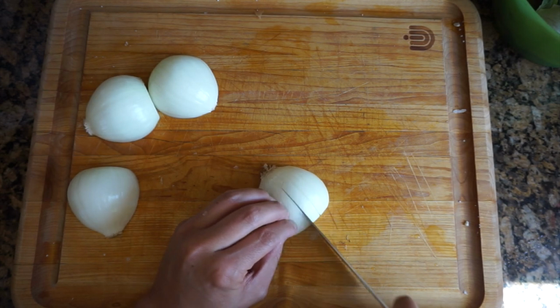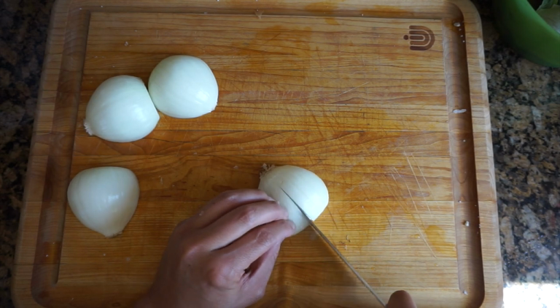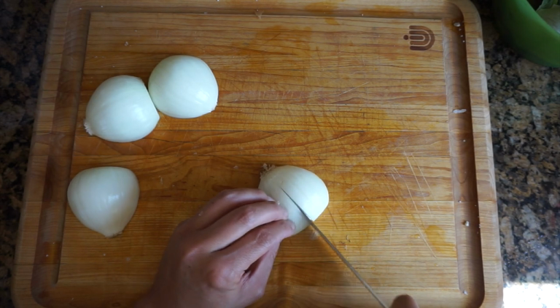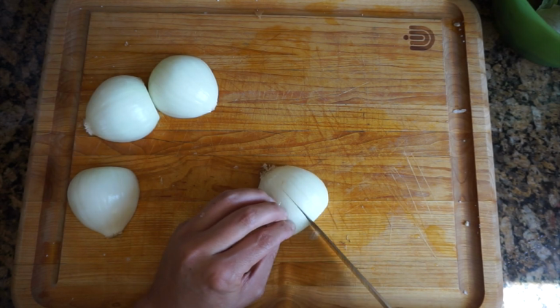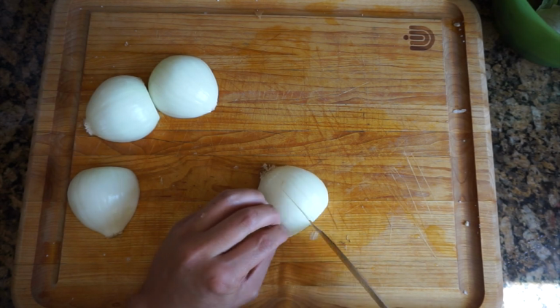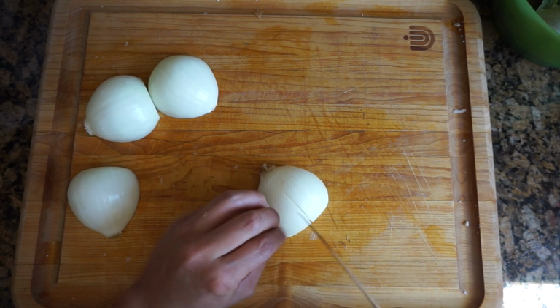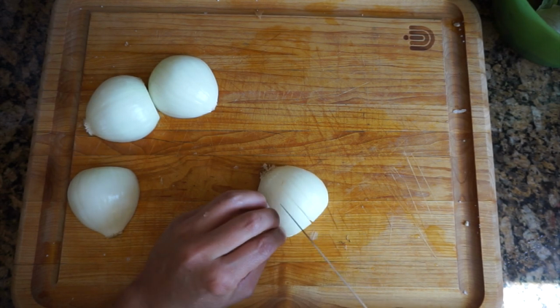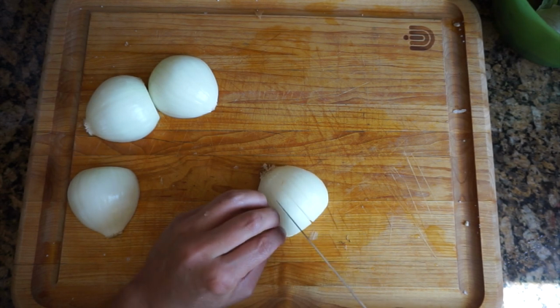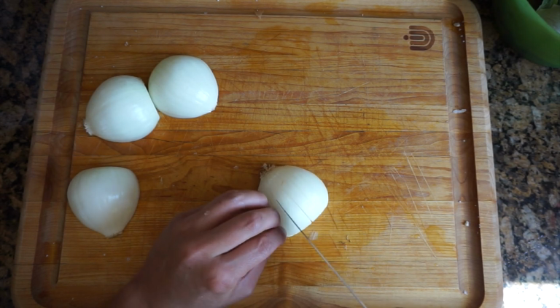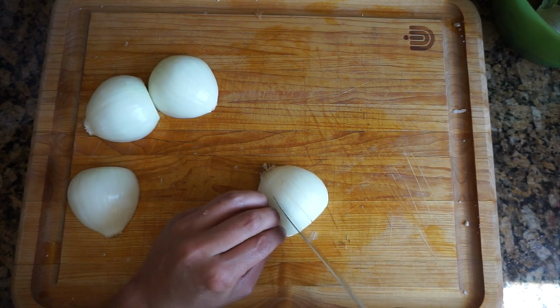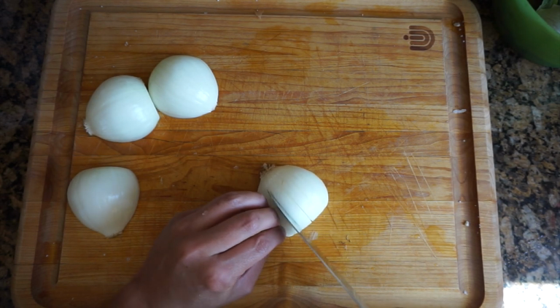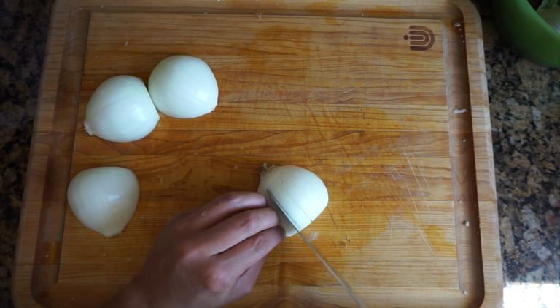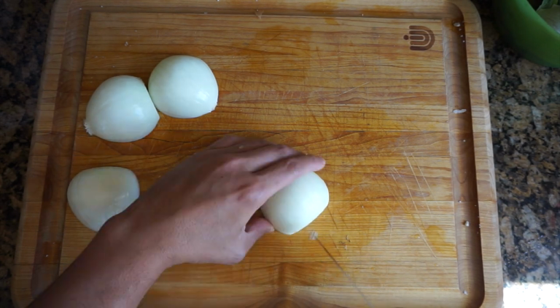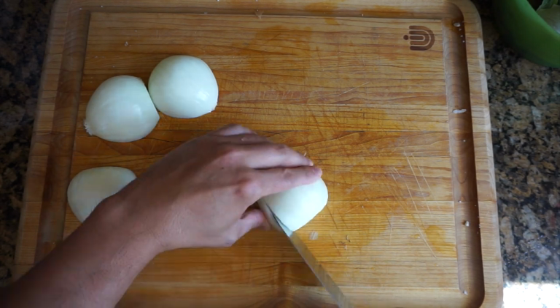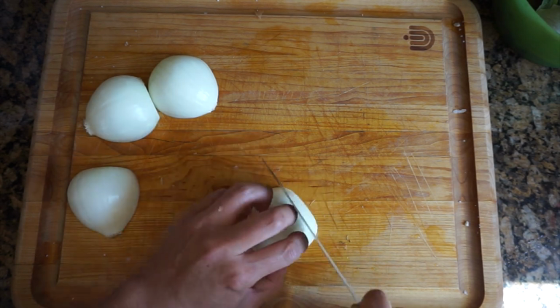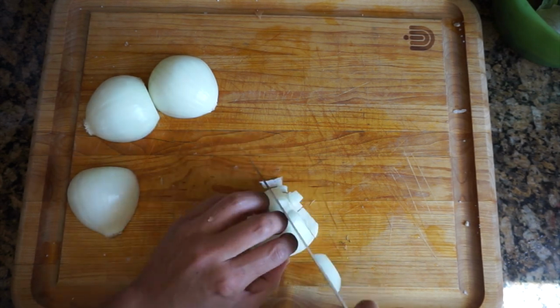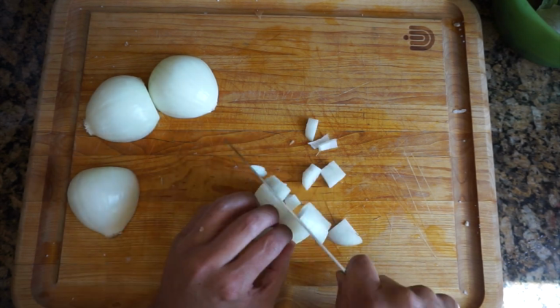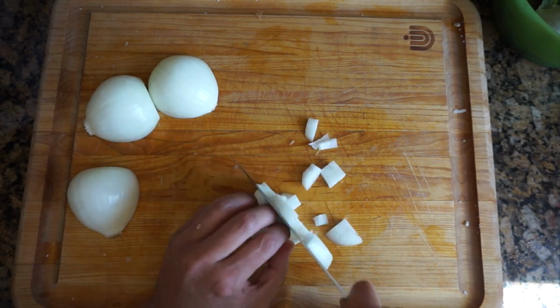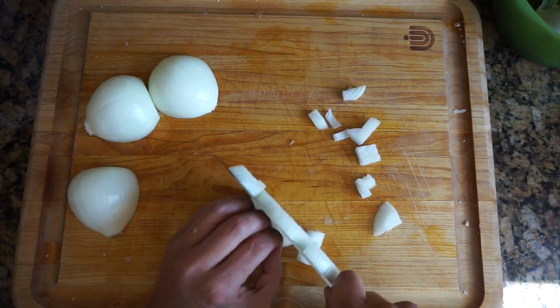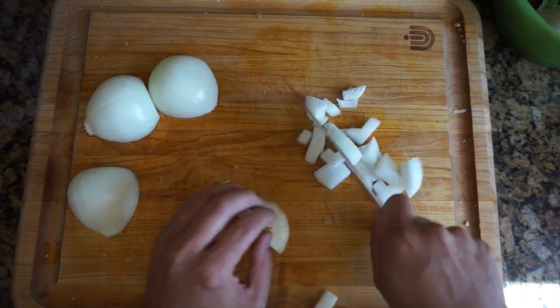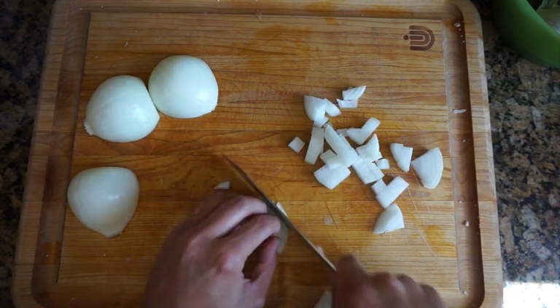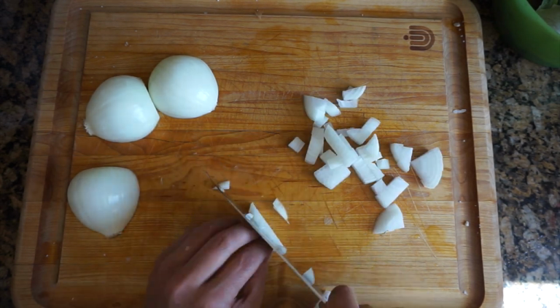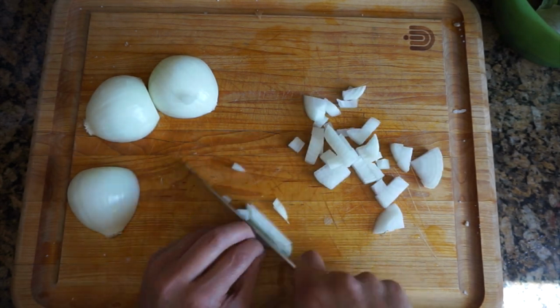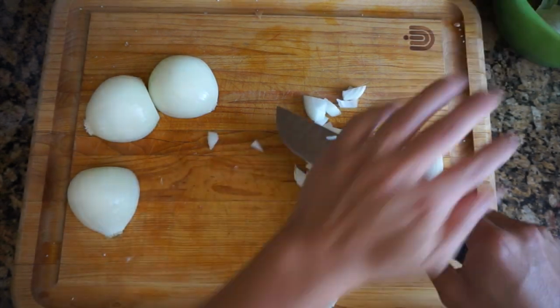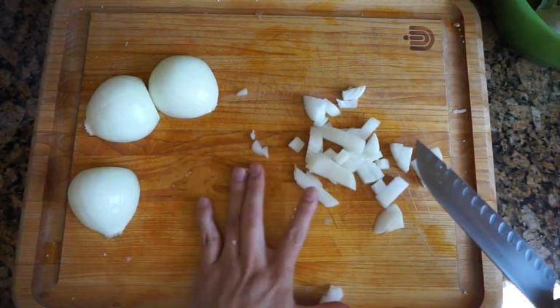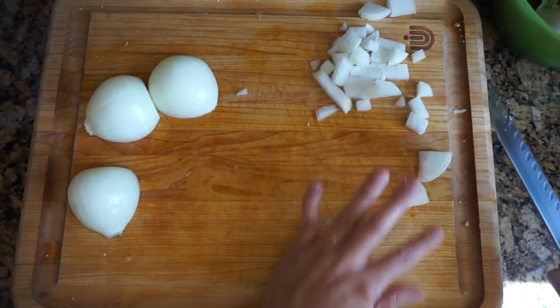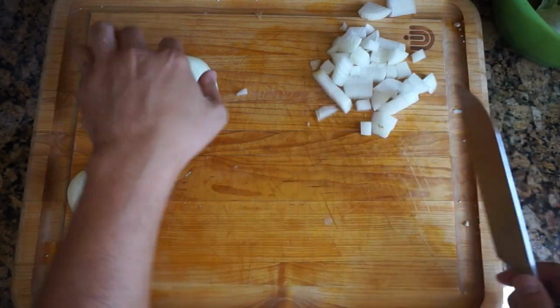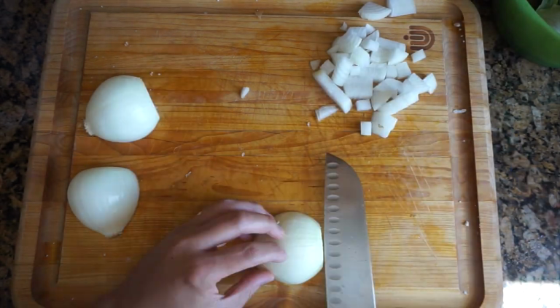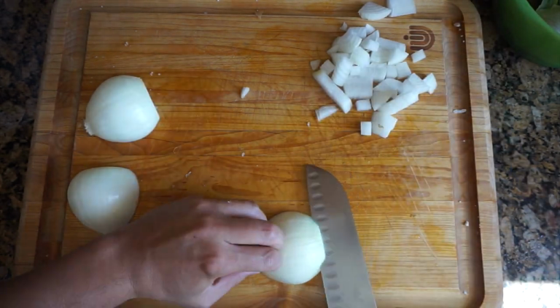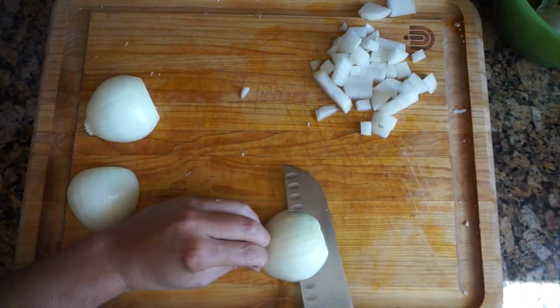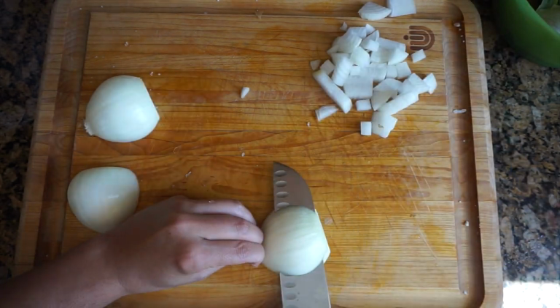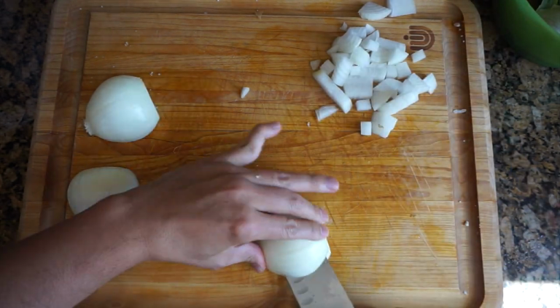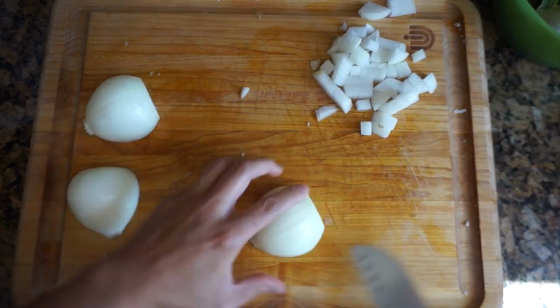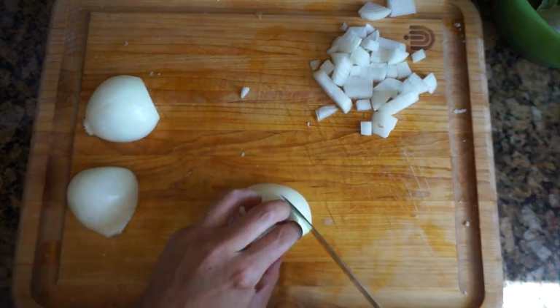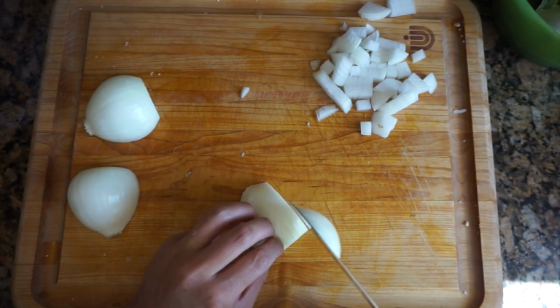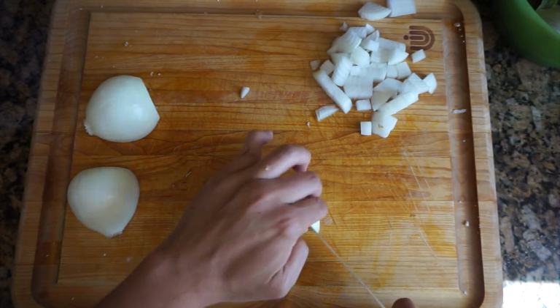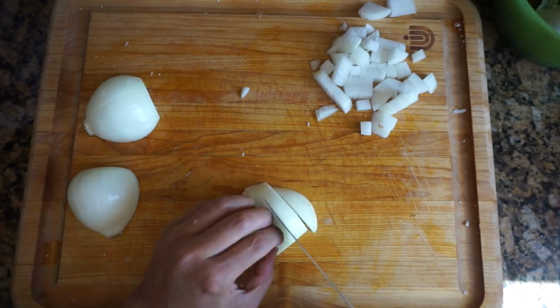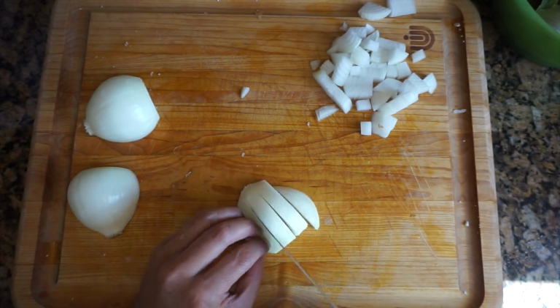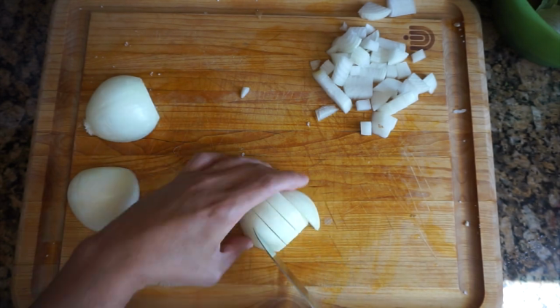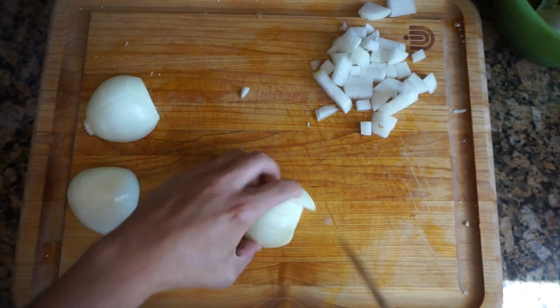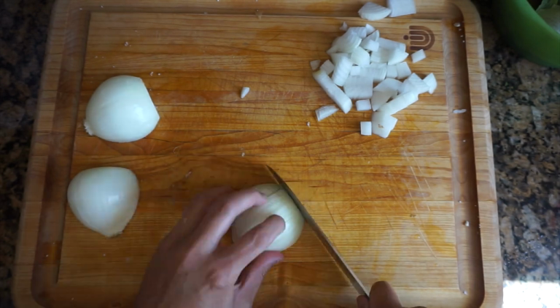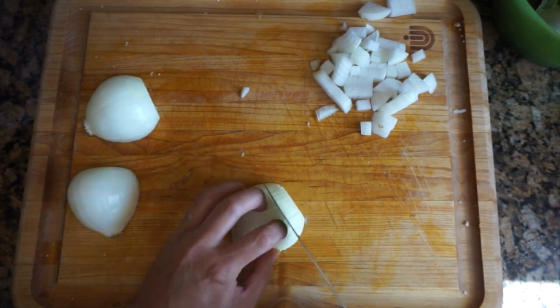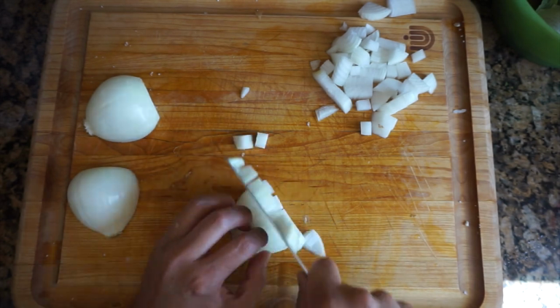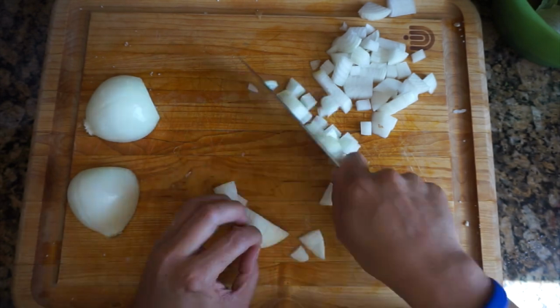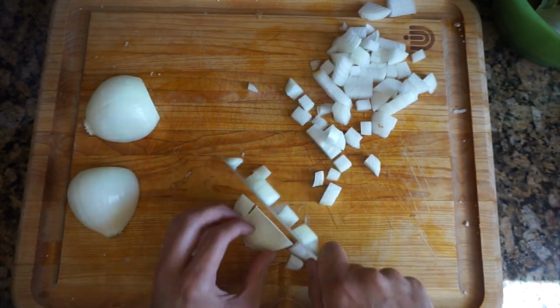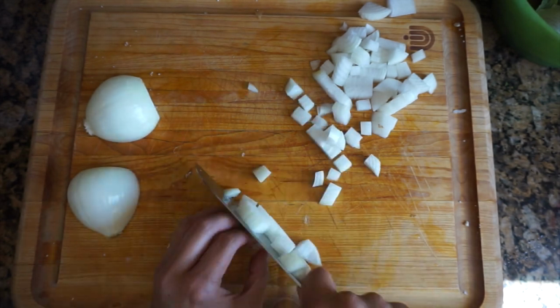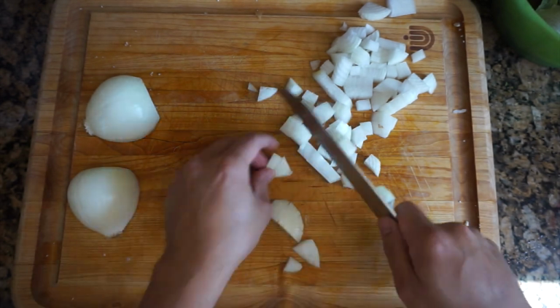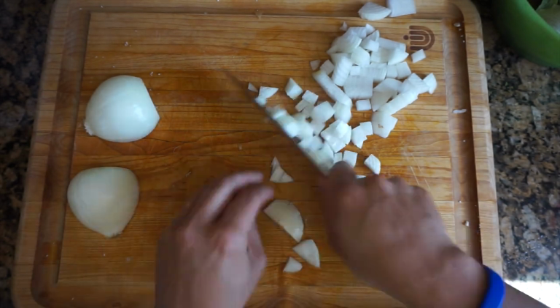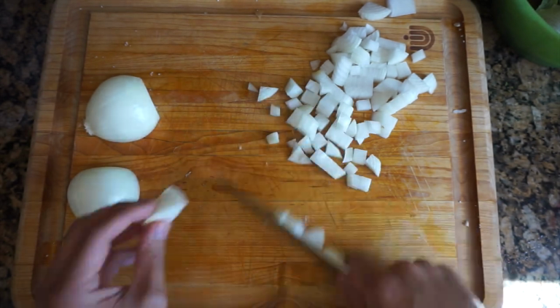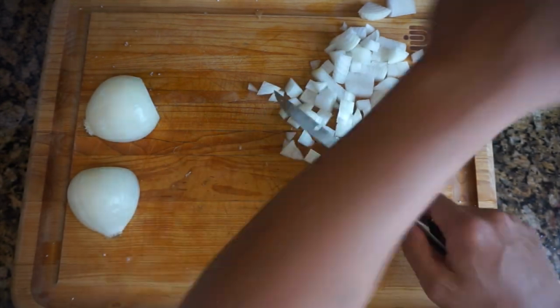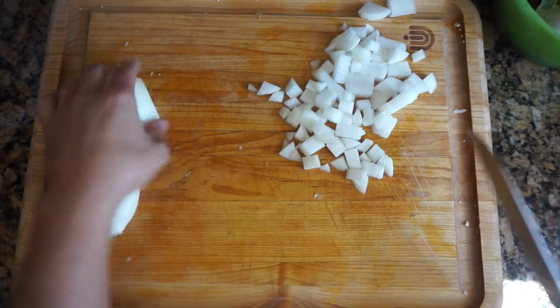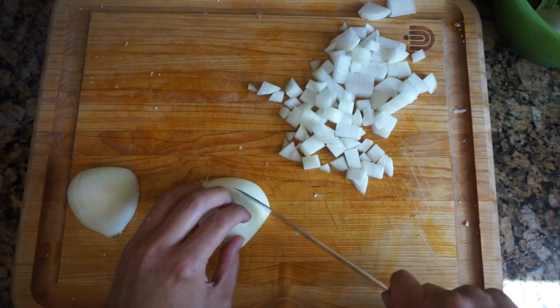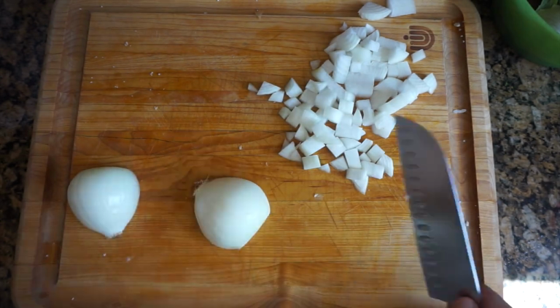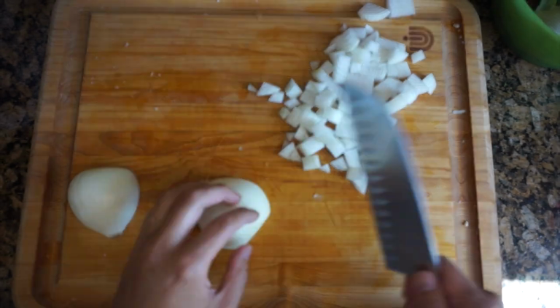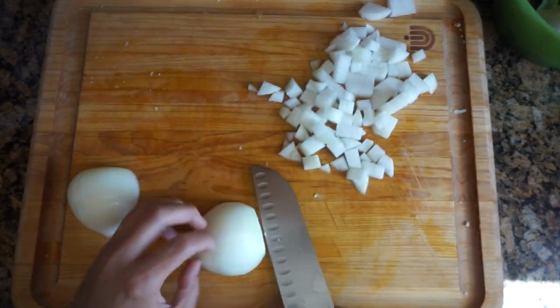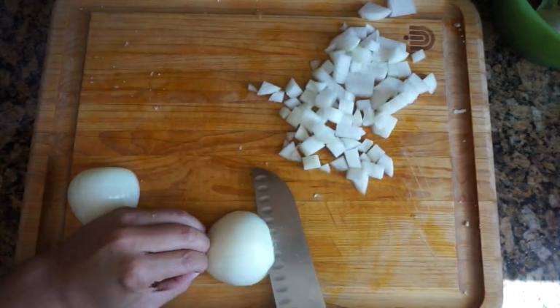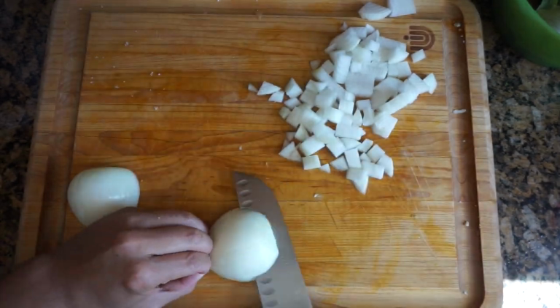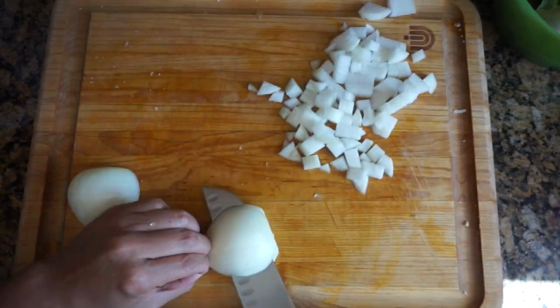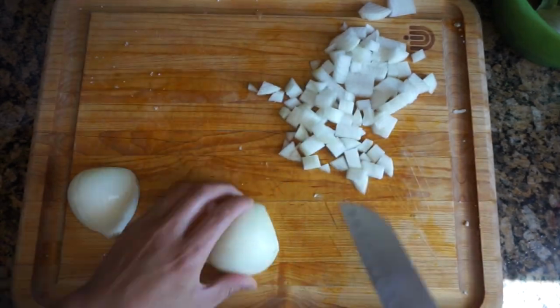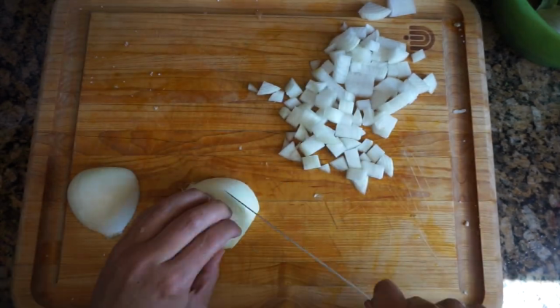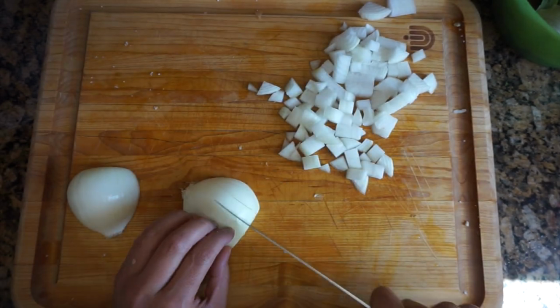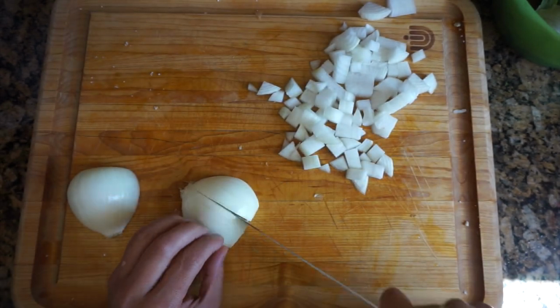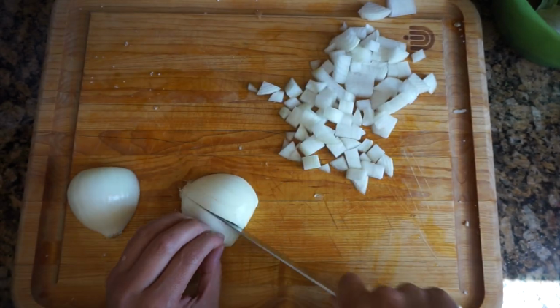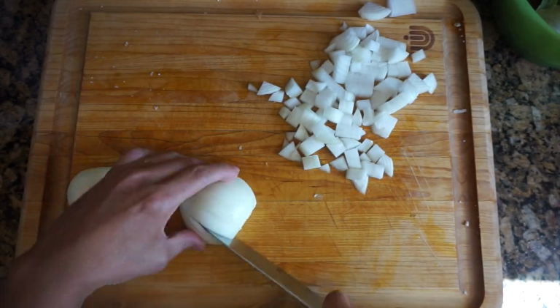I cut up some onions. Onions are great for strengthening the immune system, reducing inflammation, and lowering cholesterol.